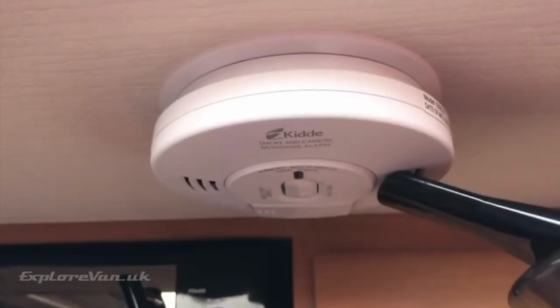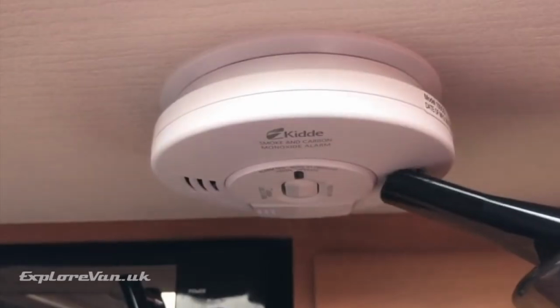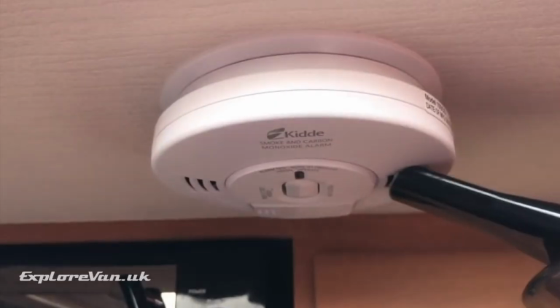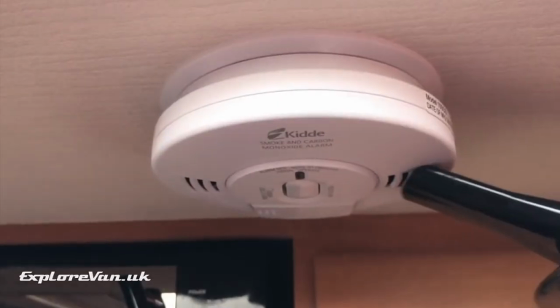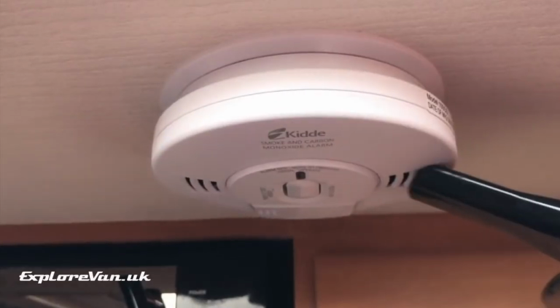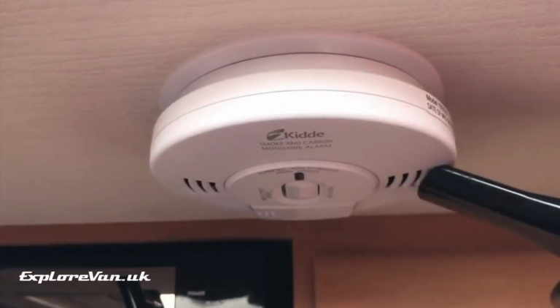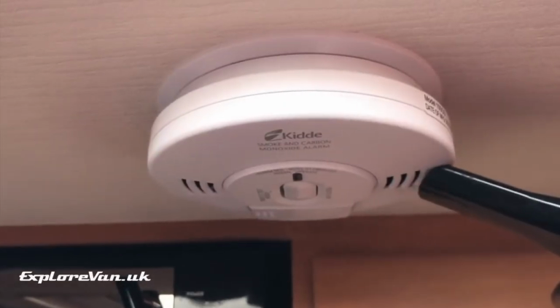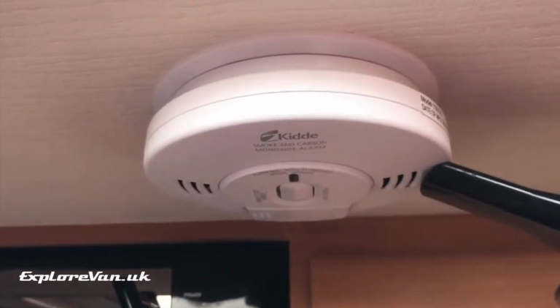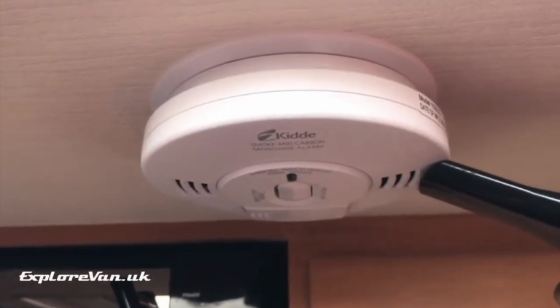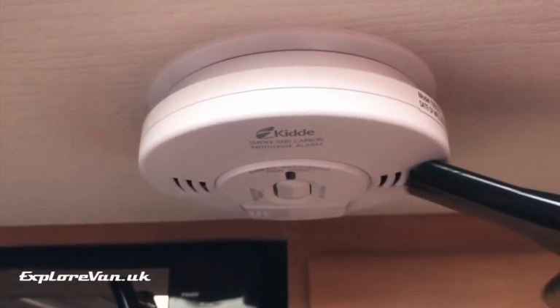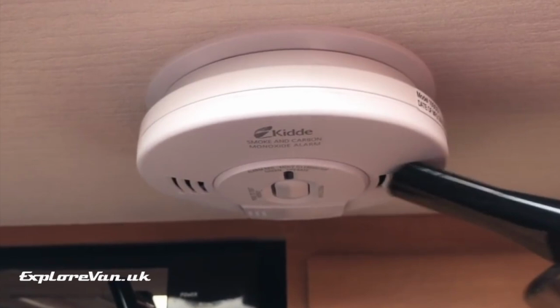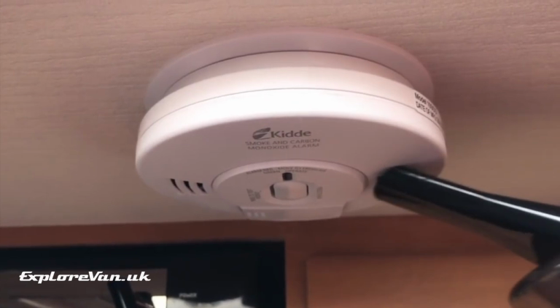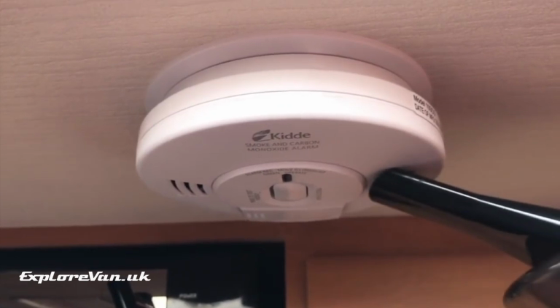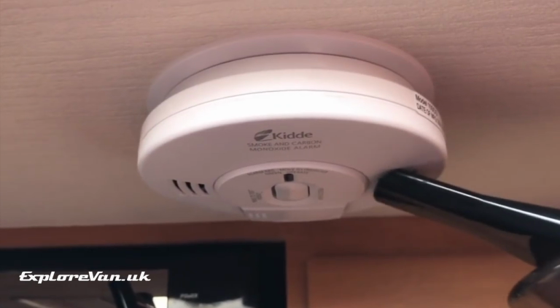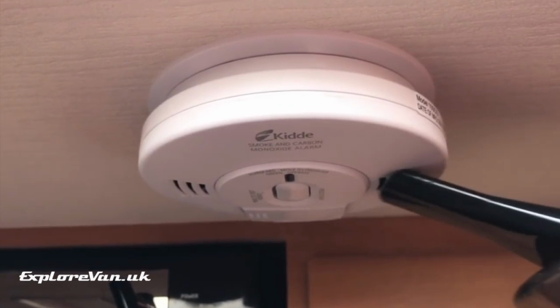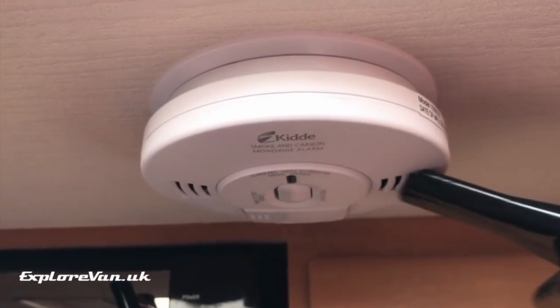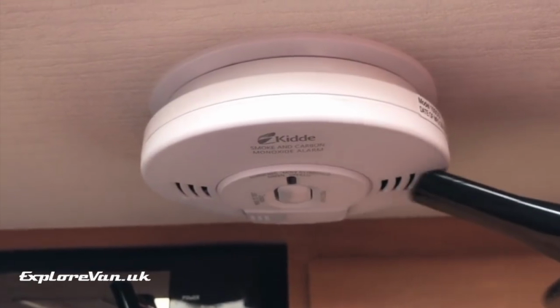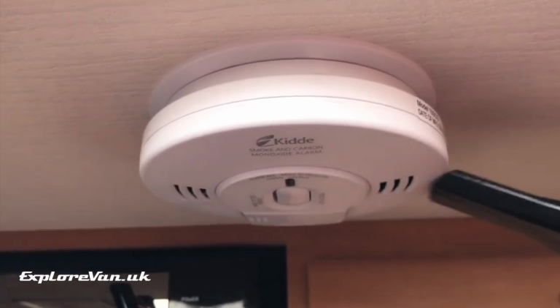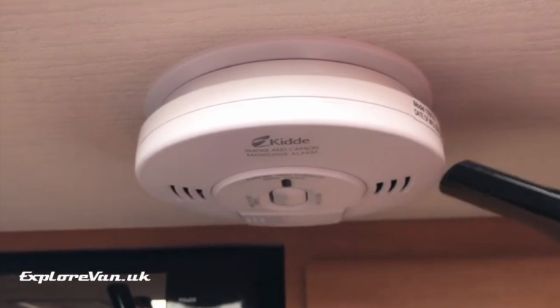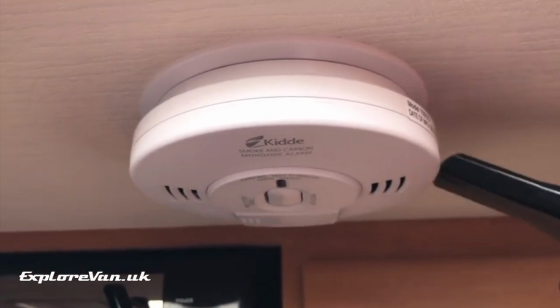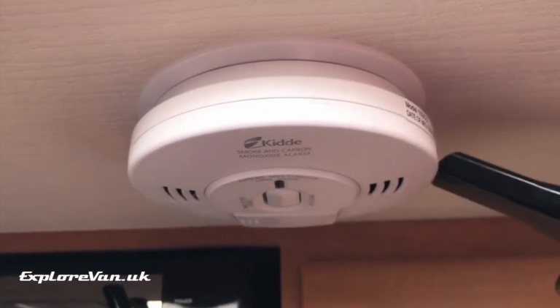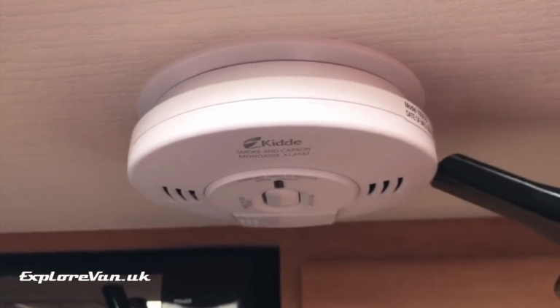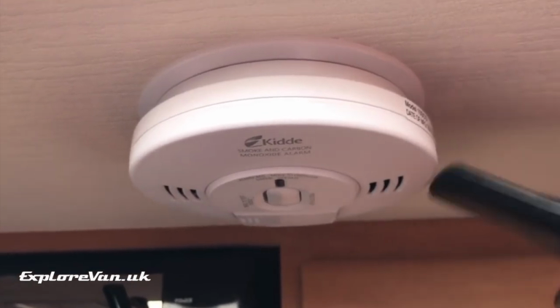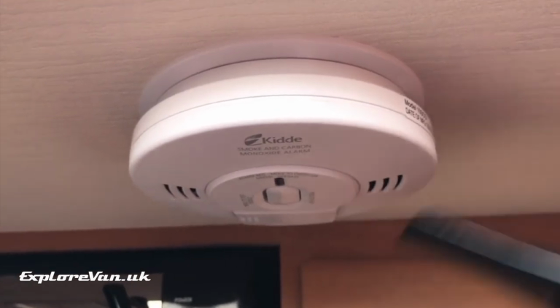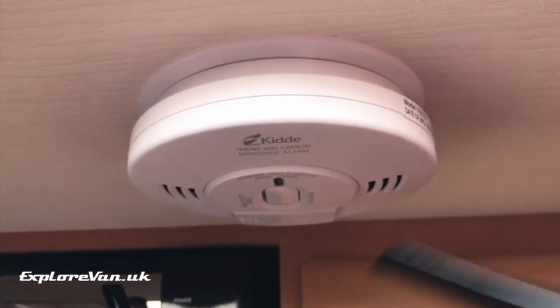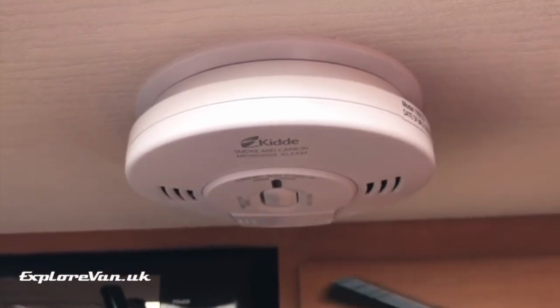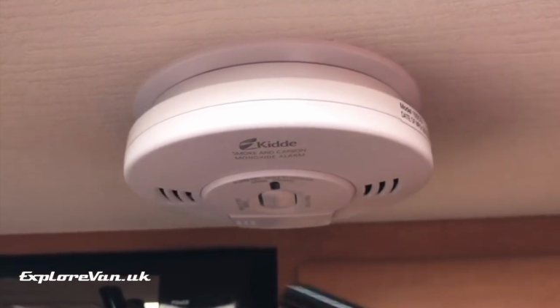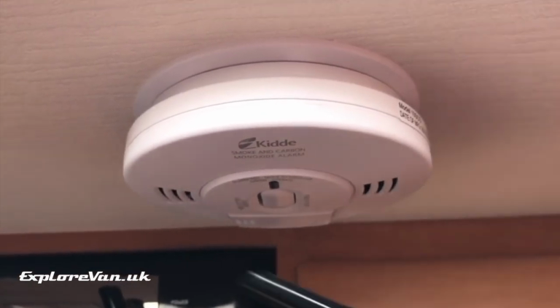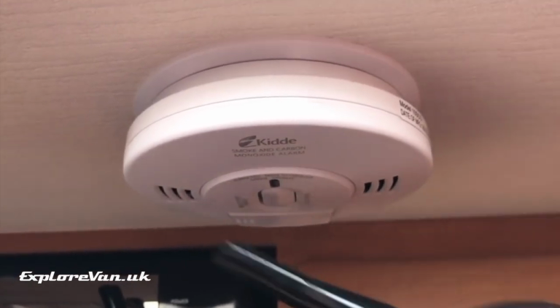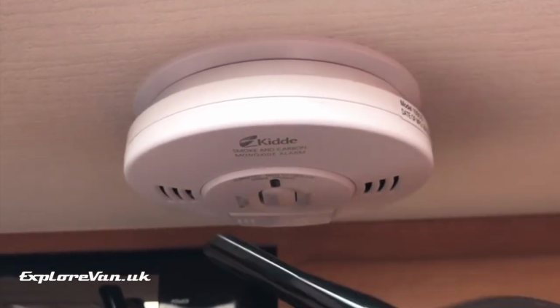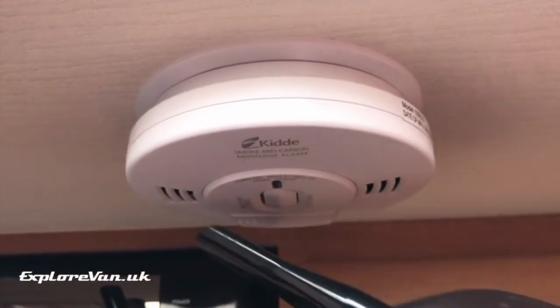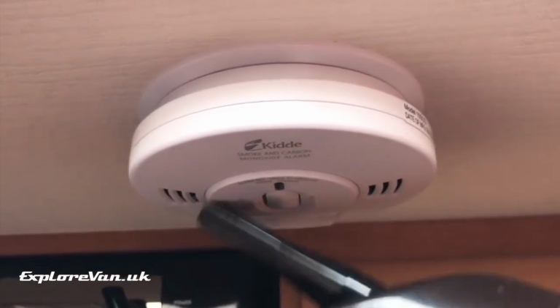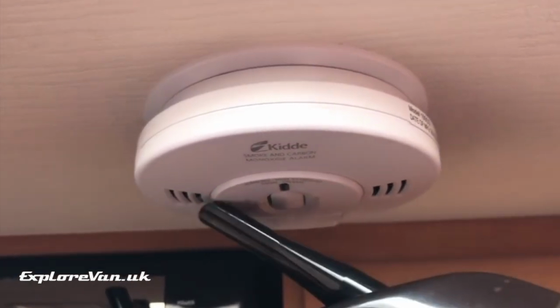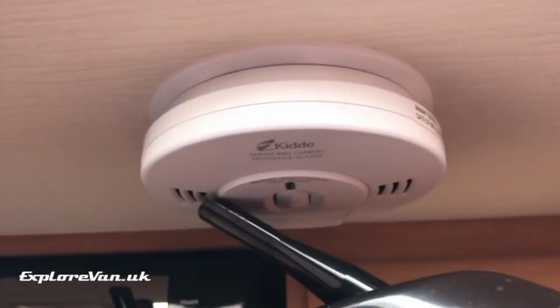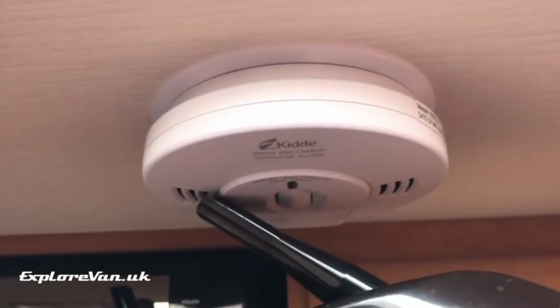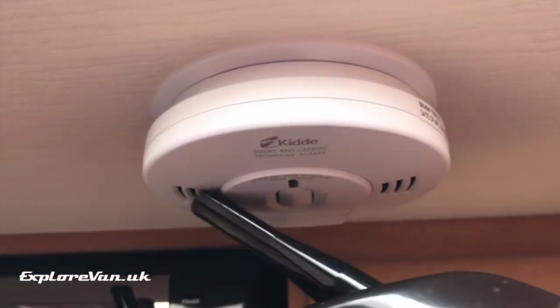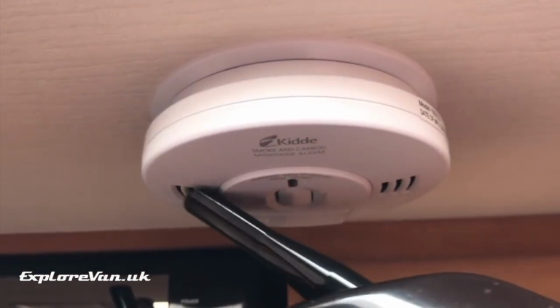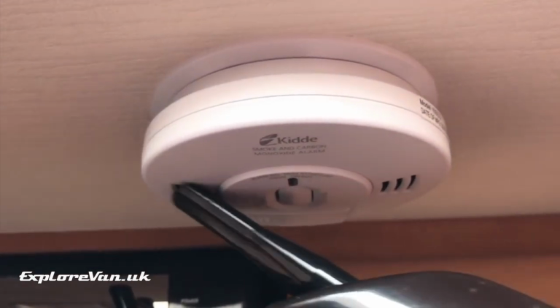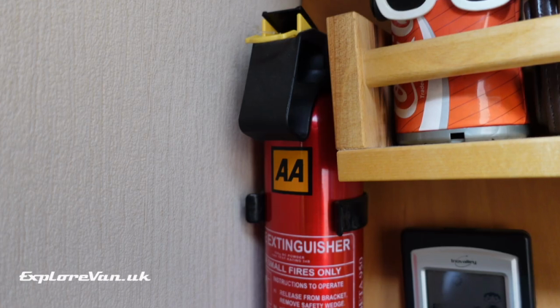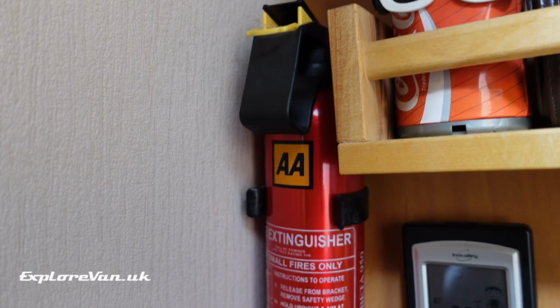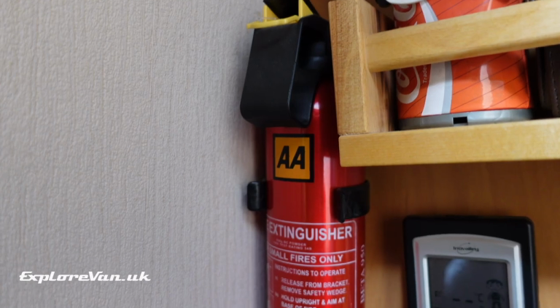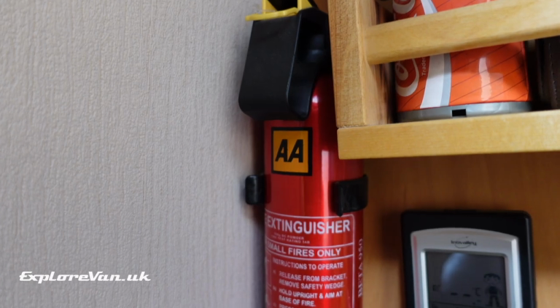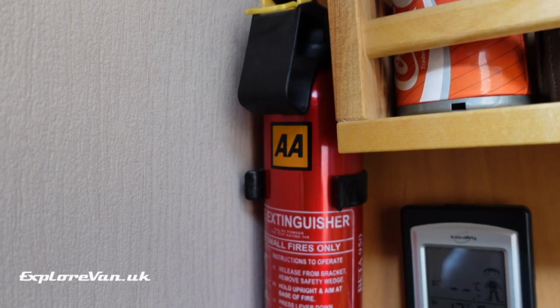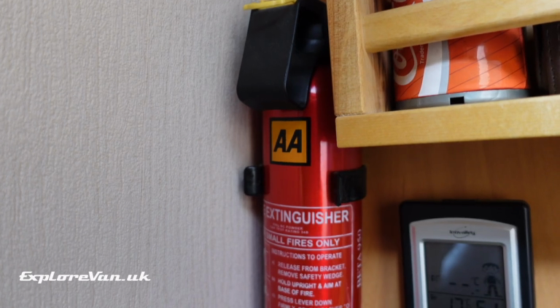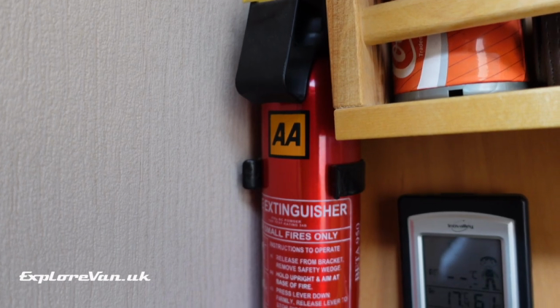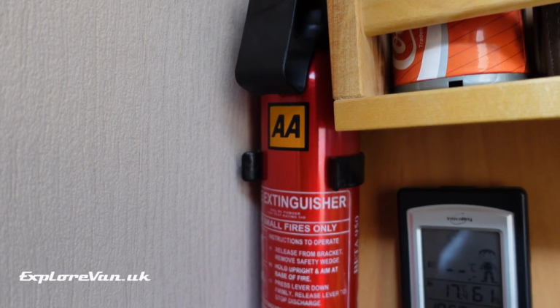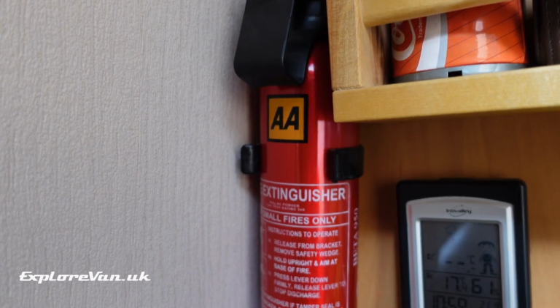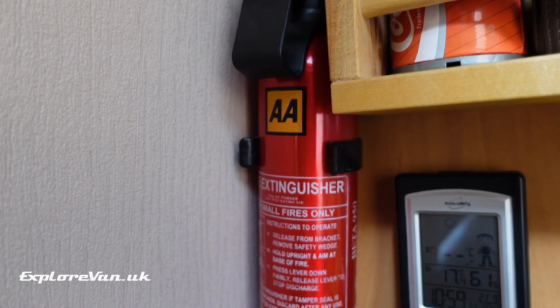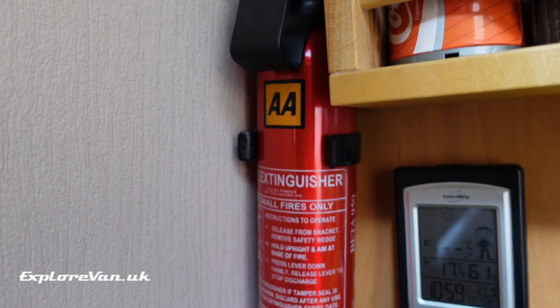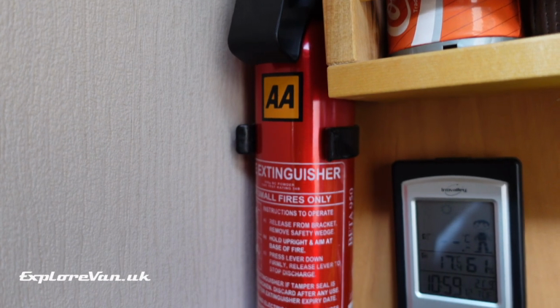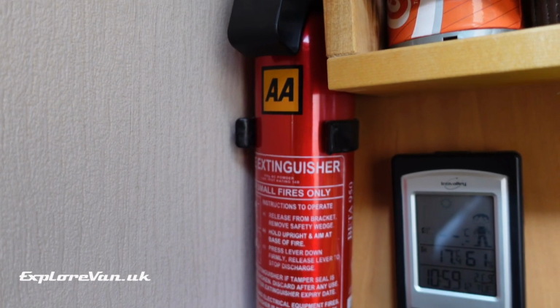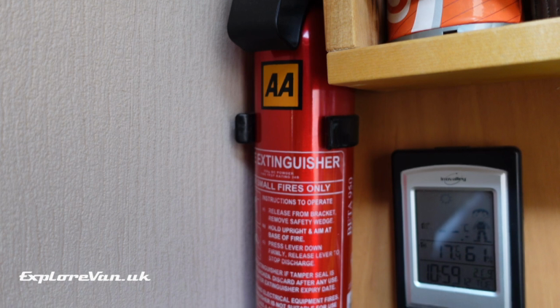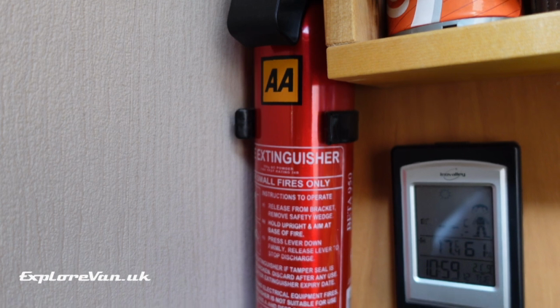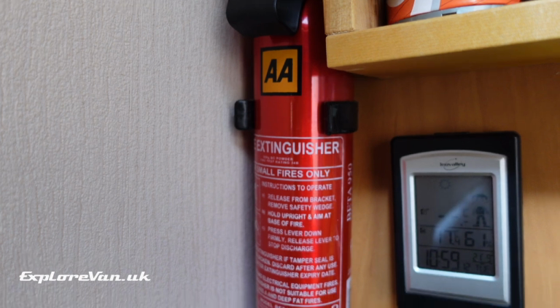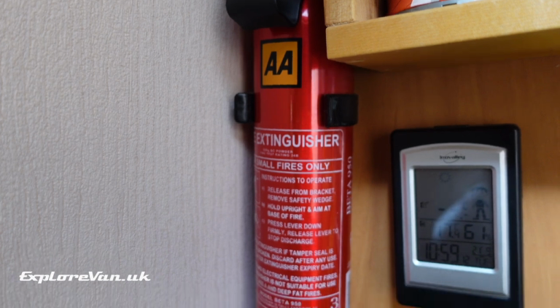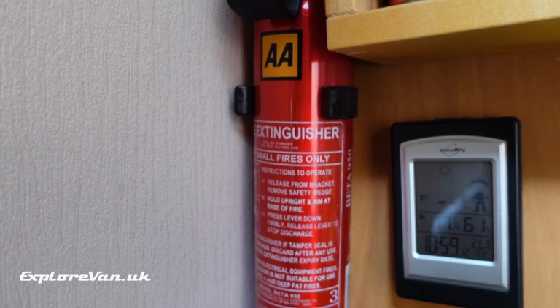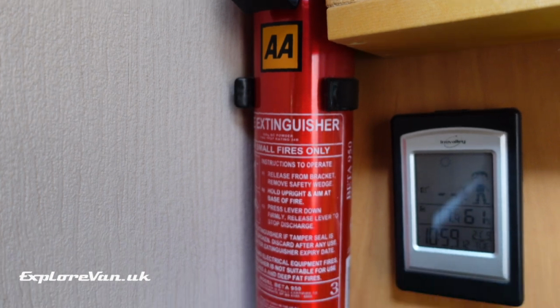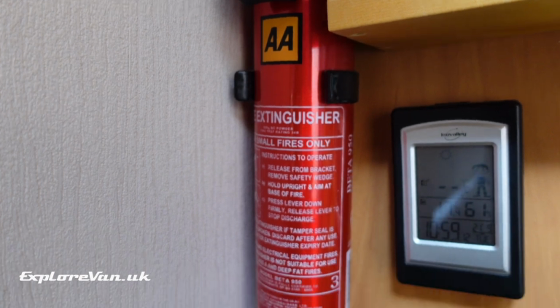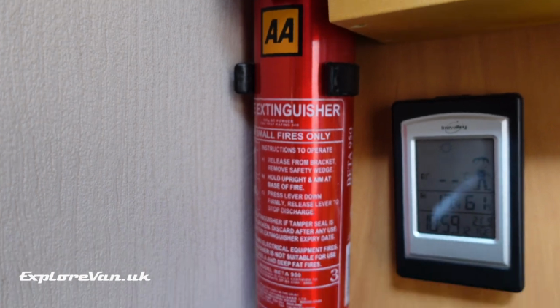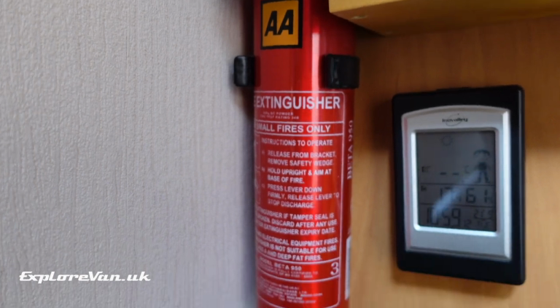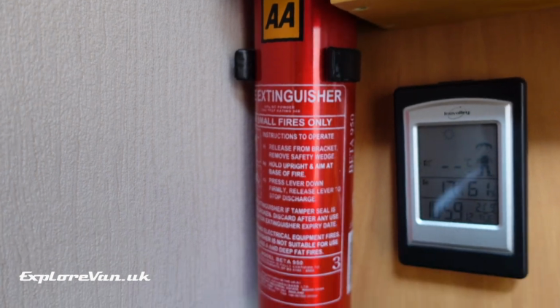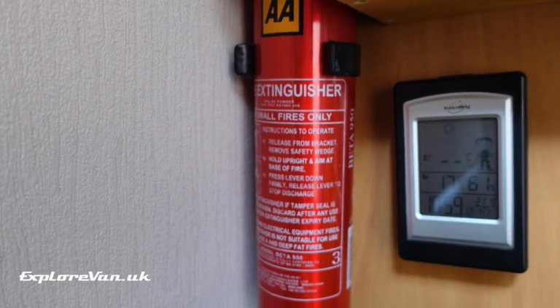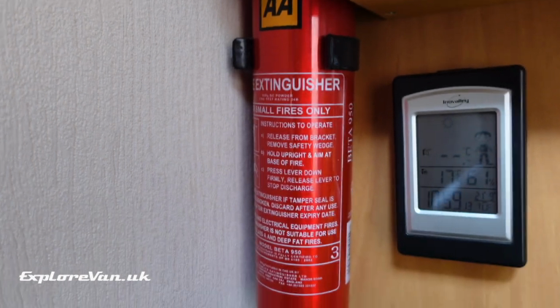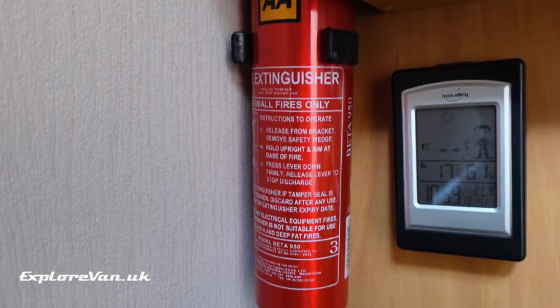This includes a thorough check and vacuuming out our smoke detectors and carbon monoxide detectors, and checking our fire extinguishers.